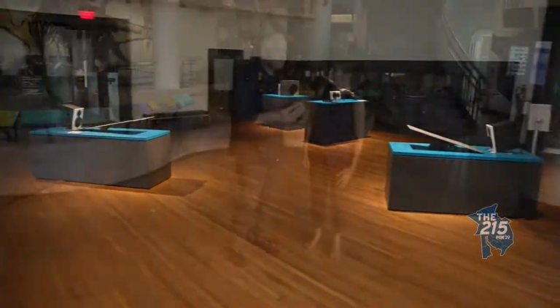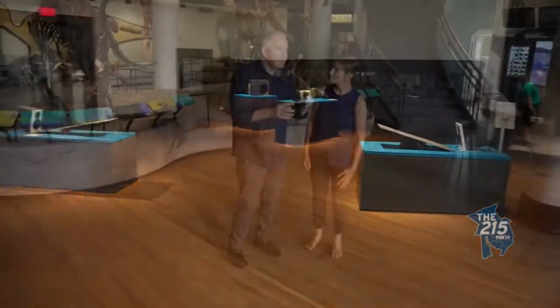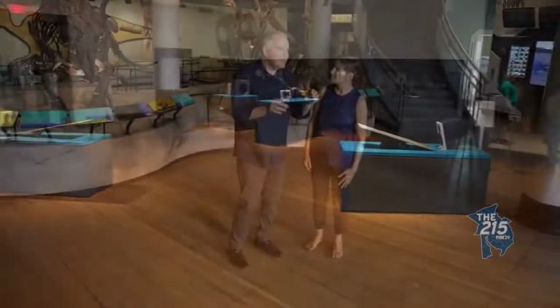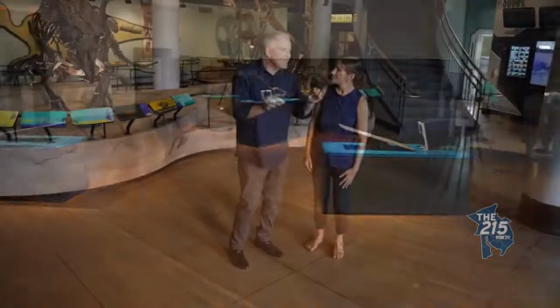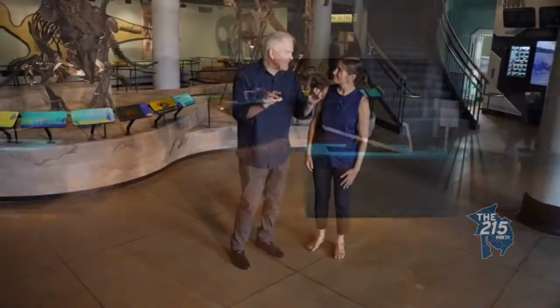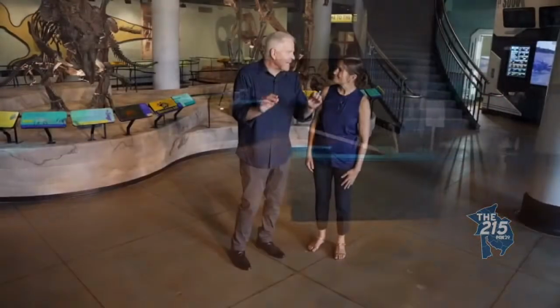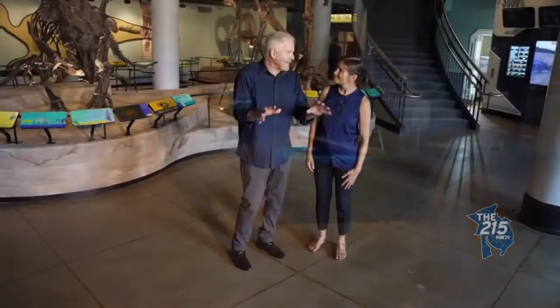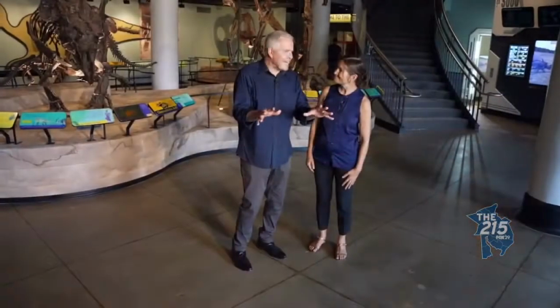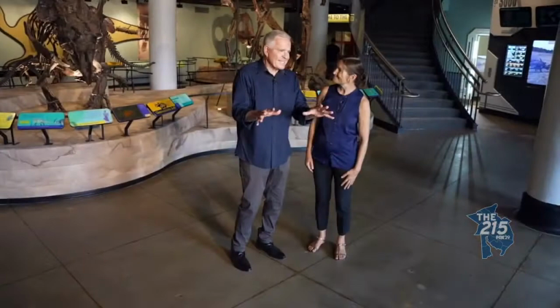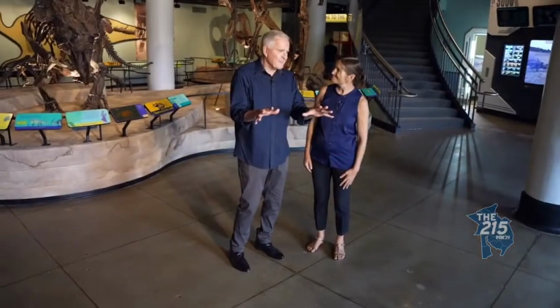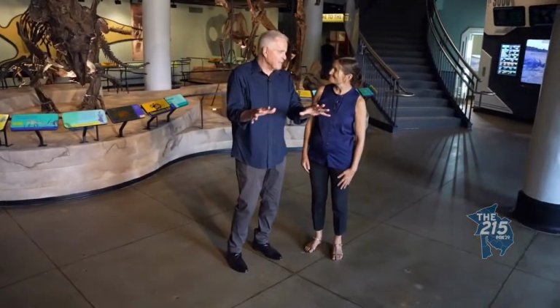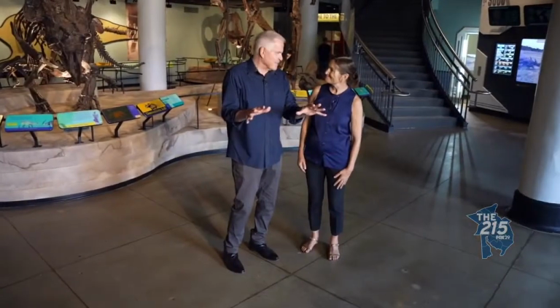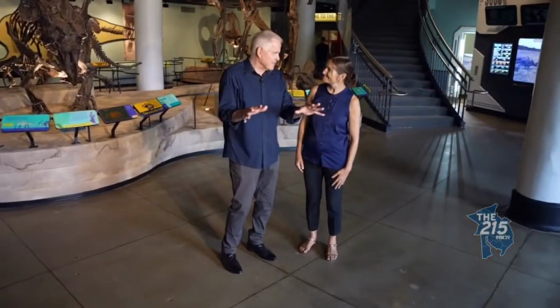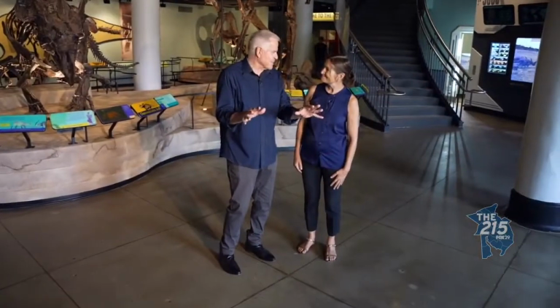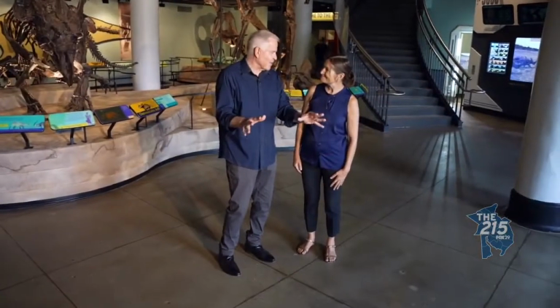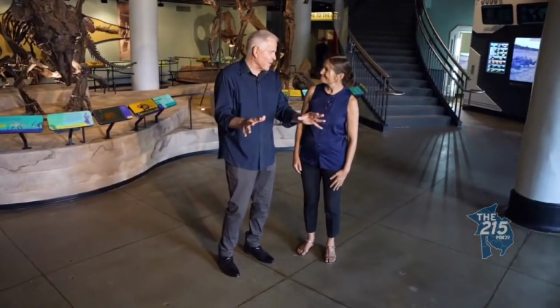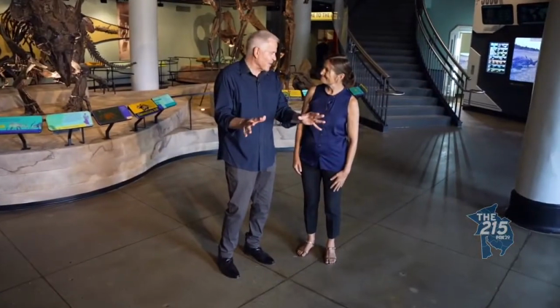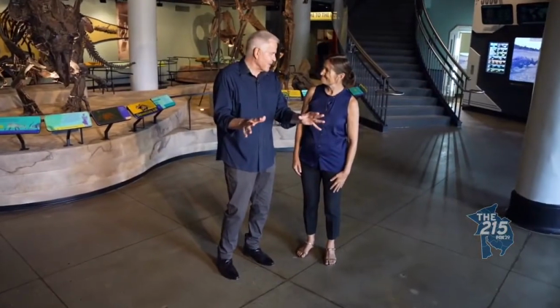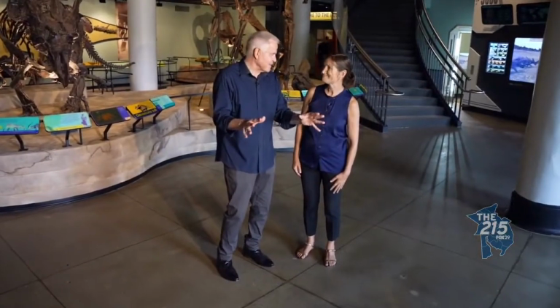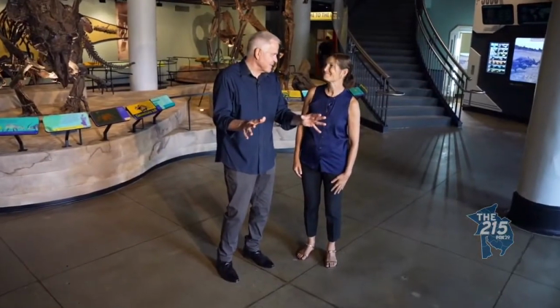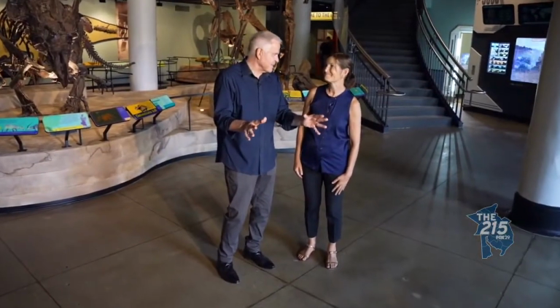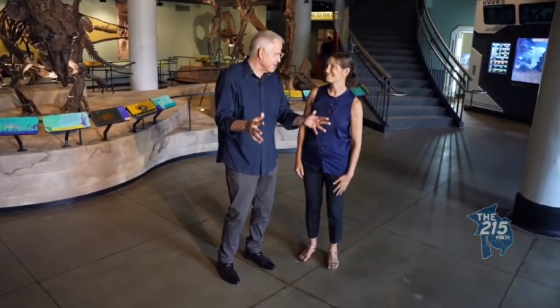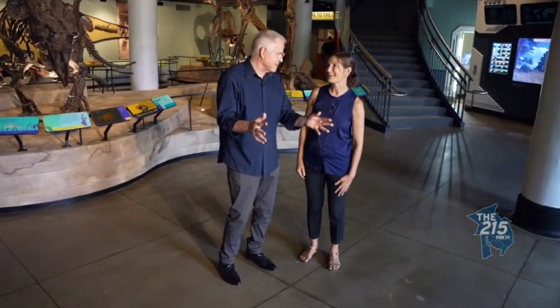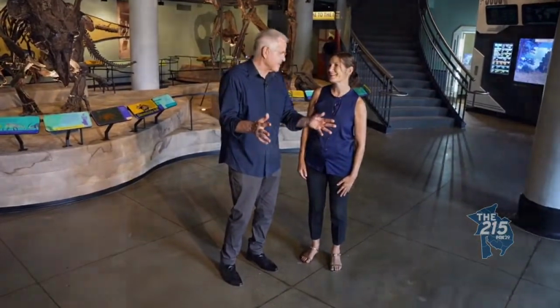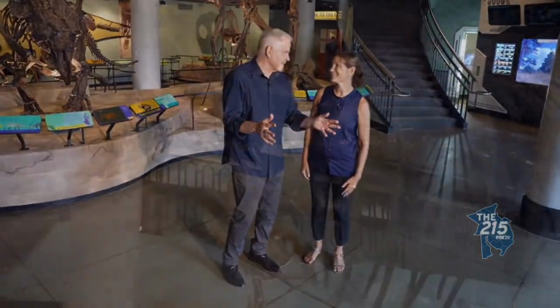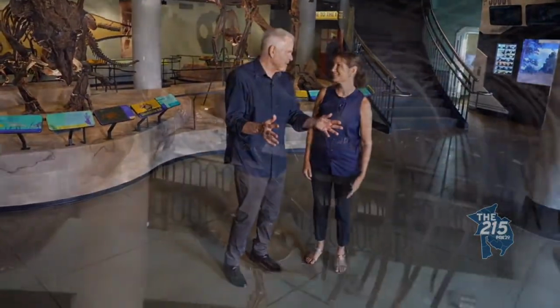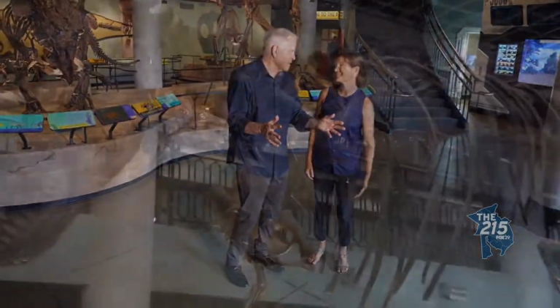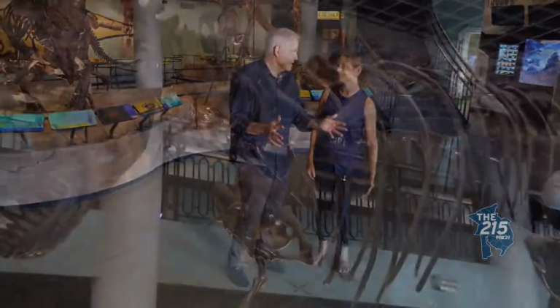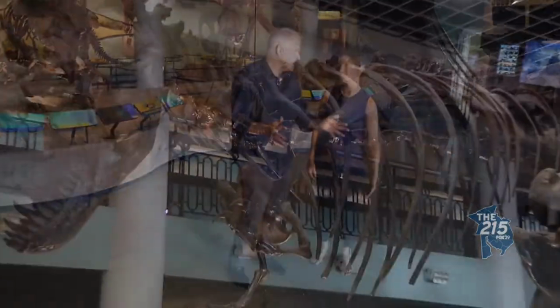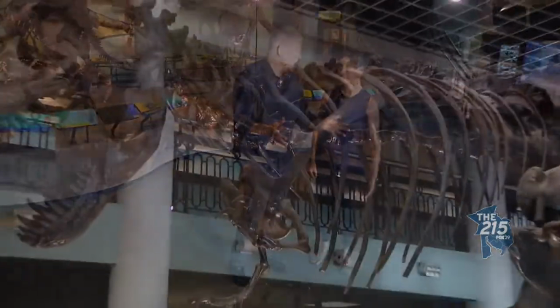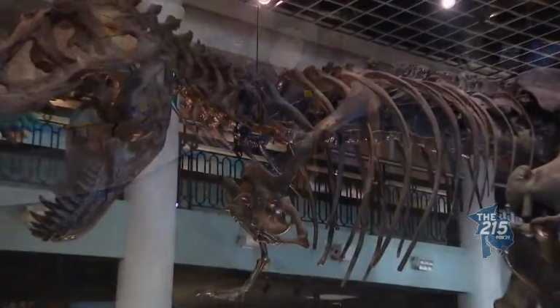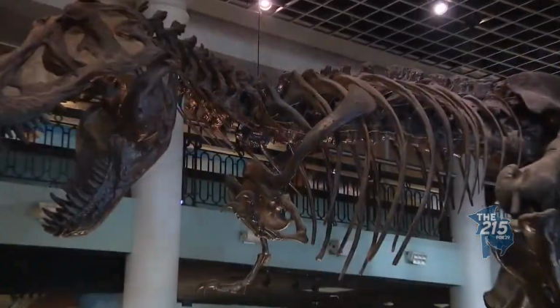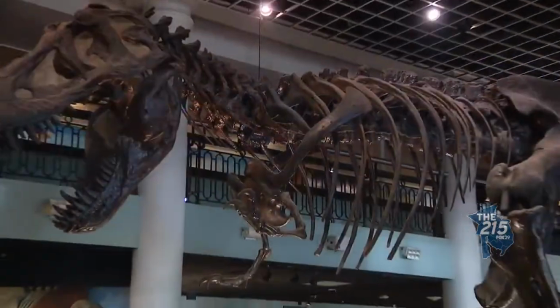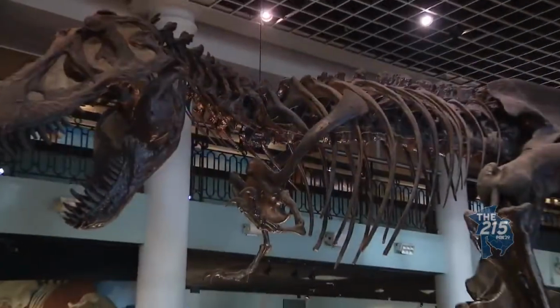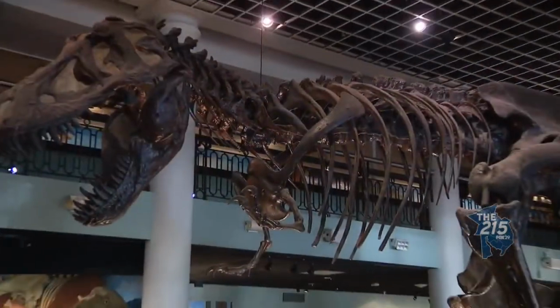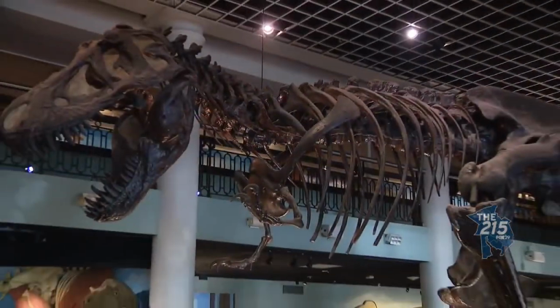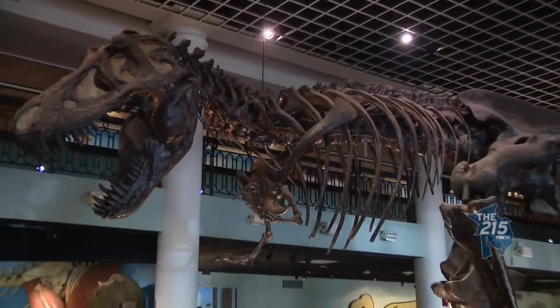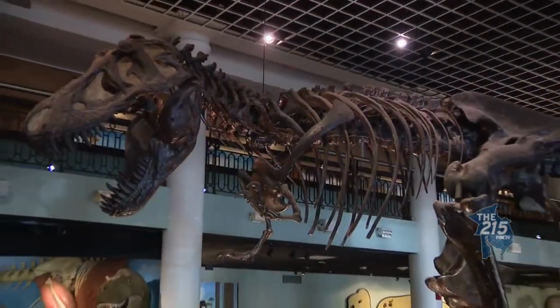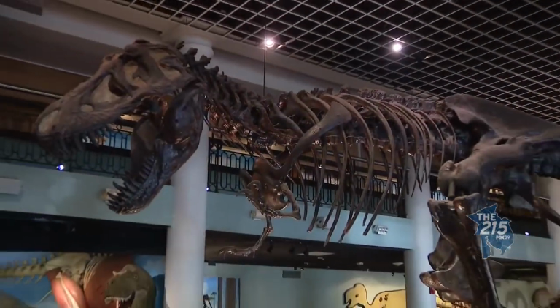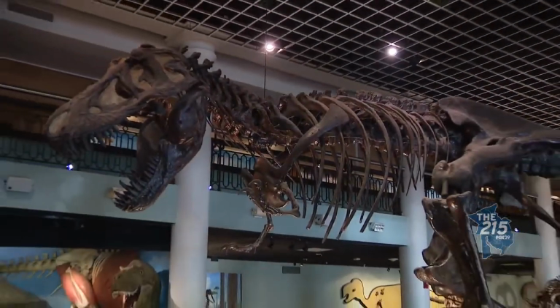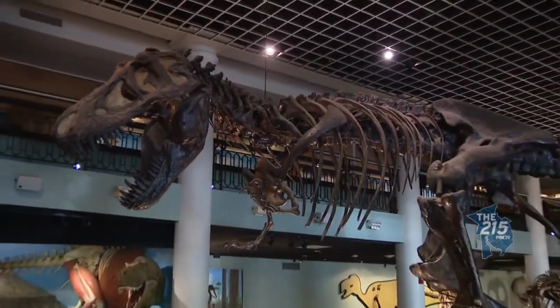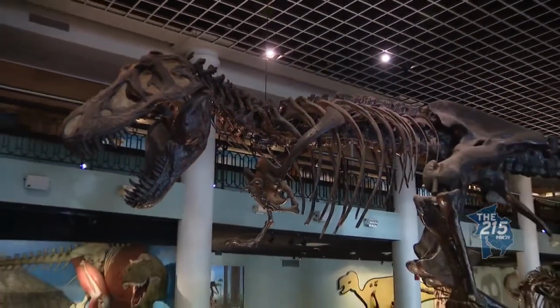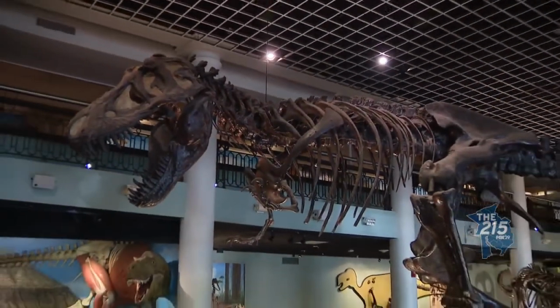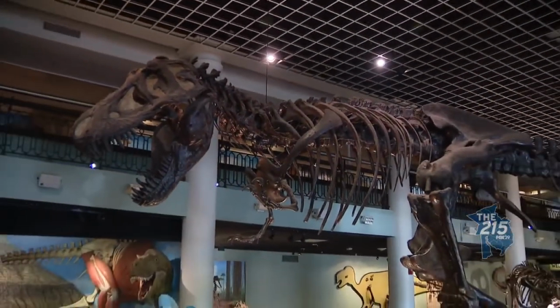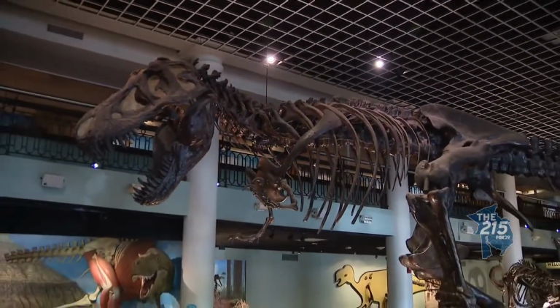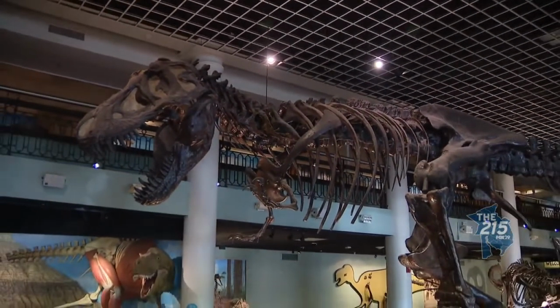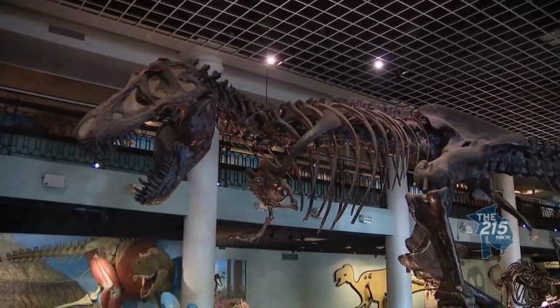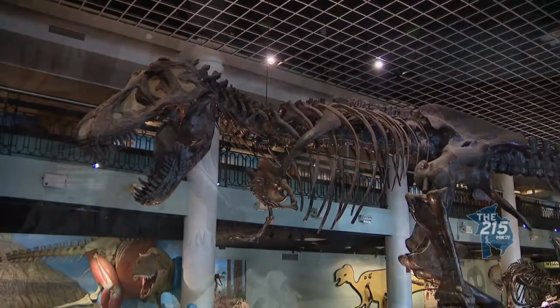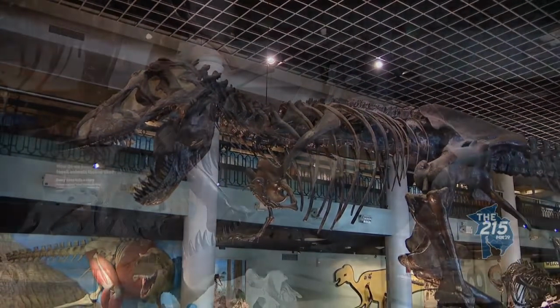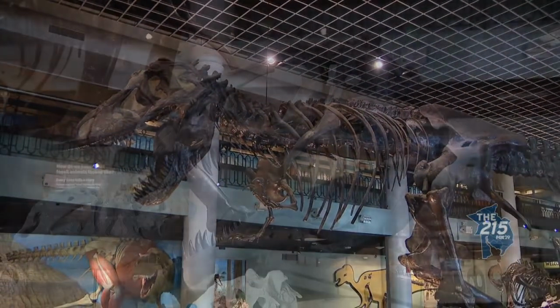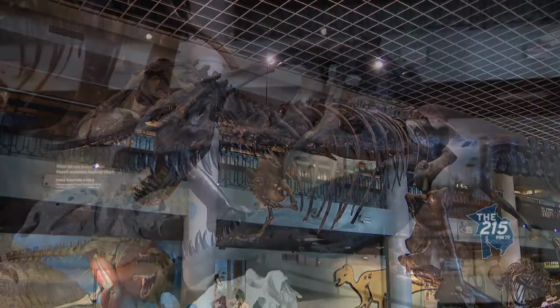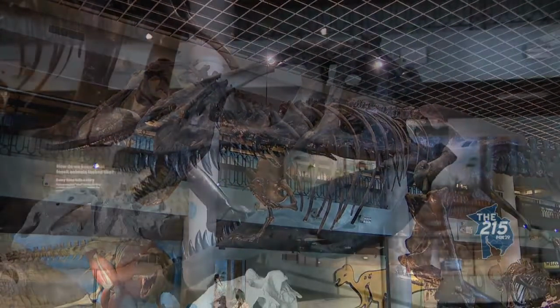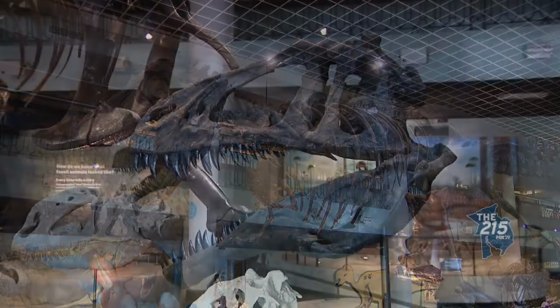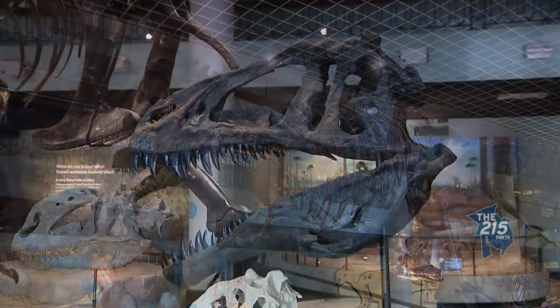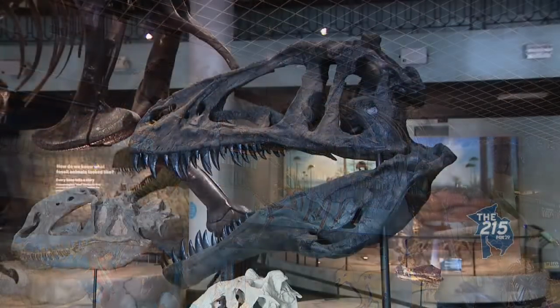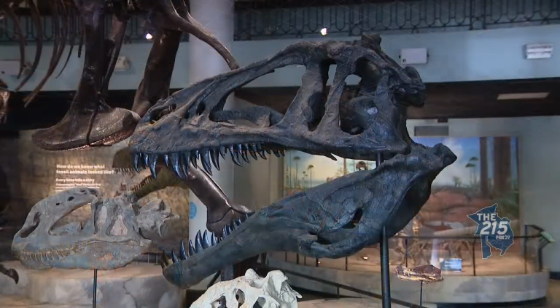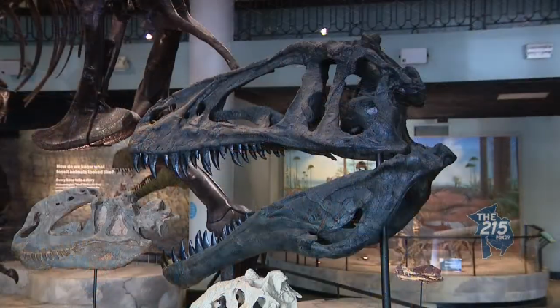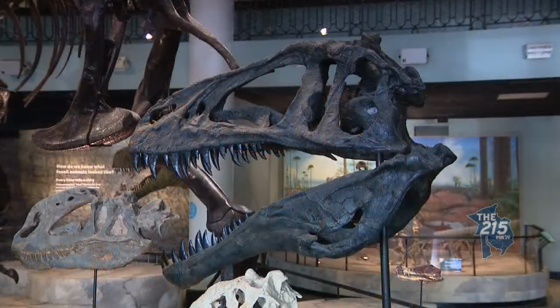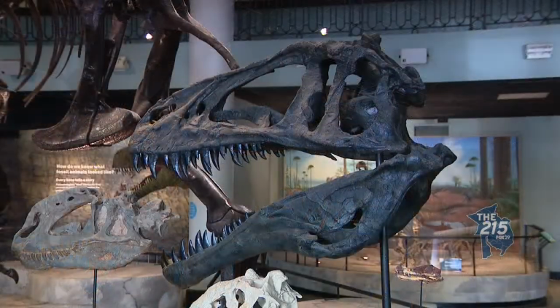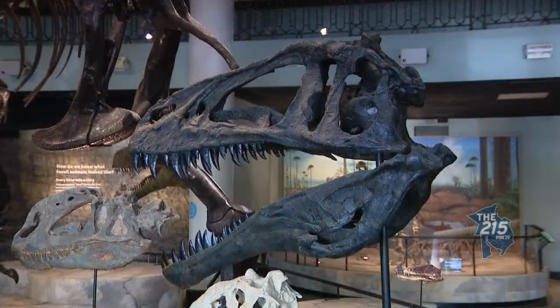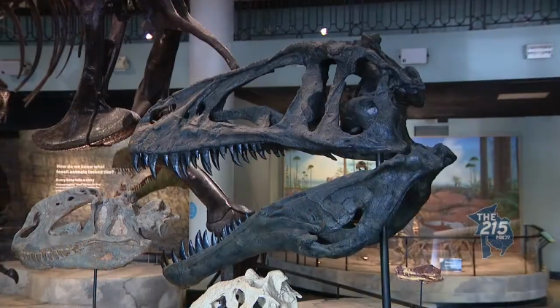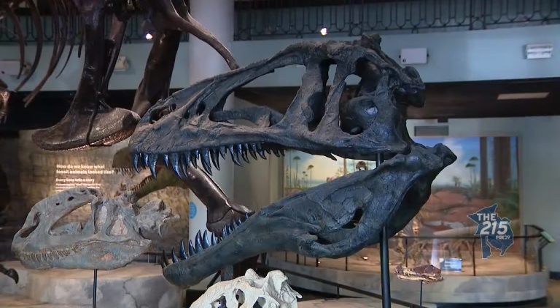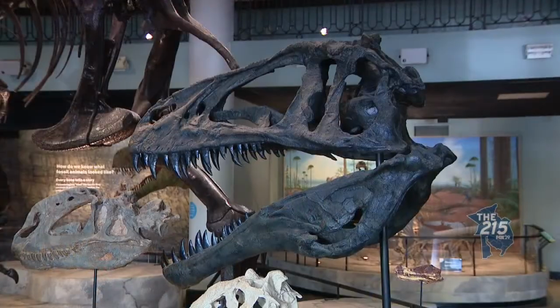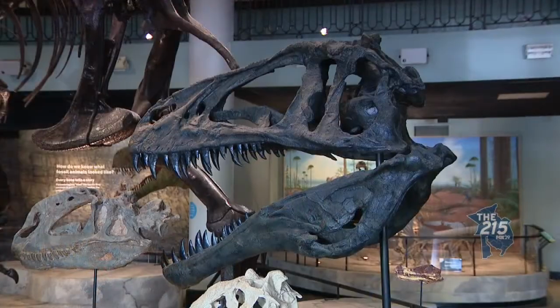This kind of has to be the star, isn't it? It is — it's so popular. Everyone loves dinosaurs, especially with the kids. Absolutely.